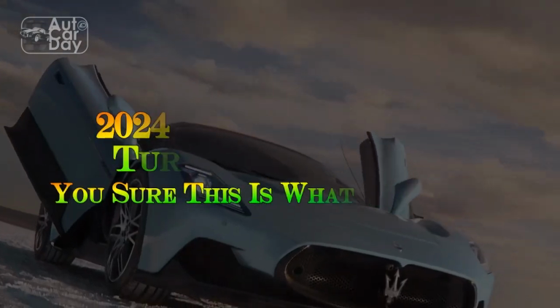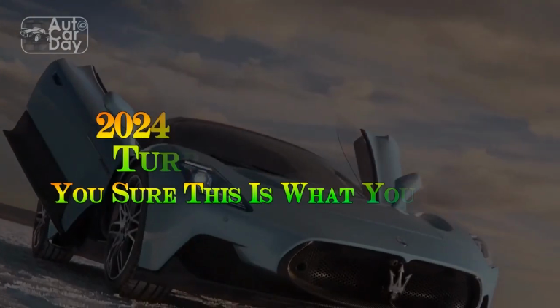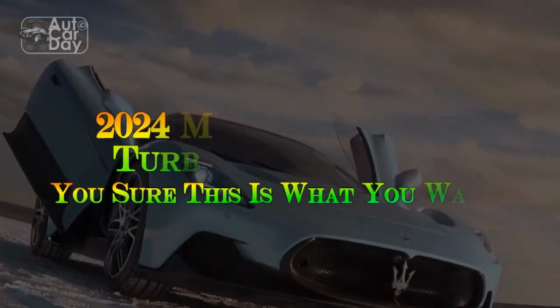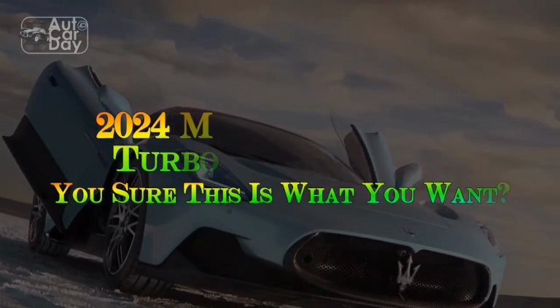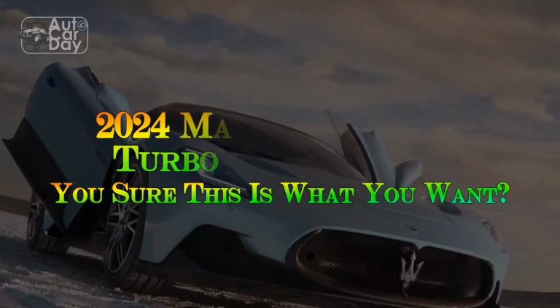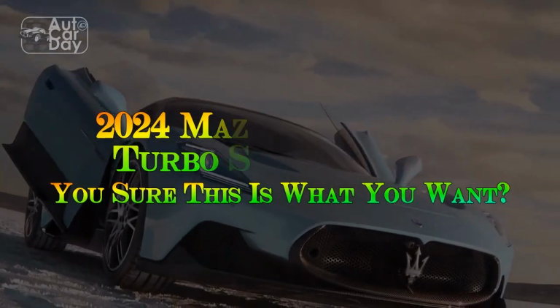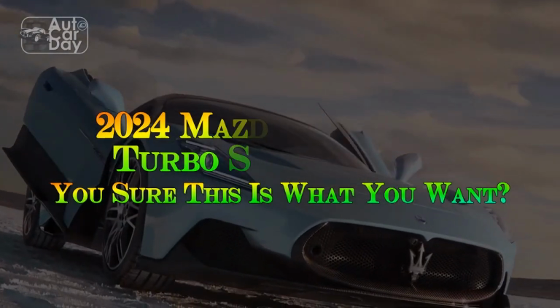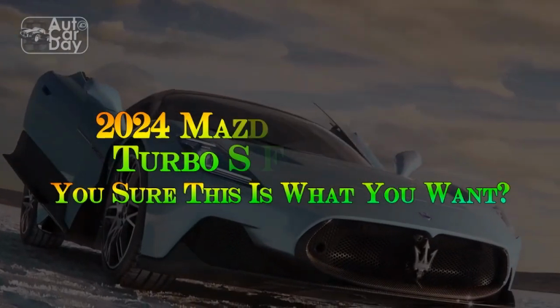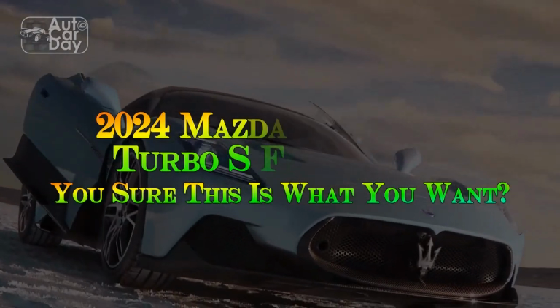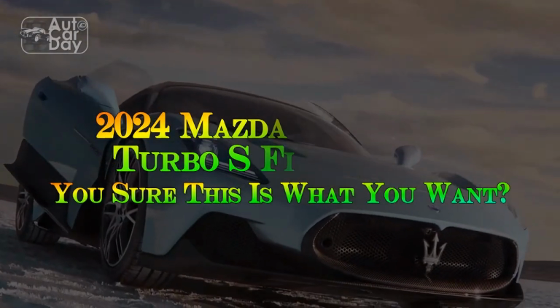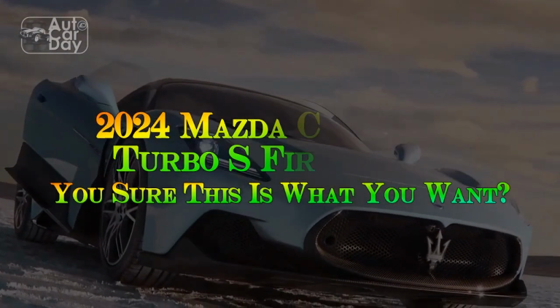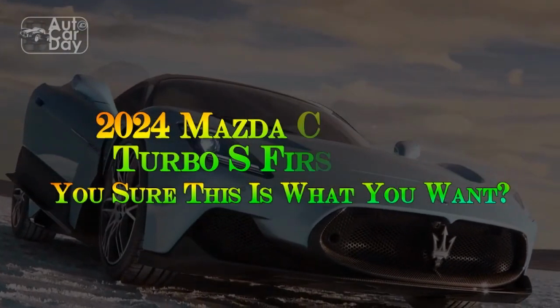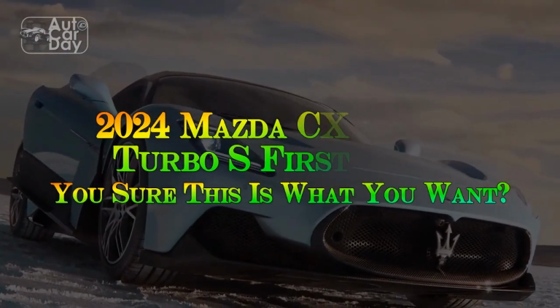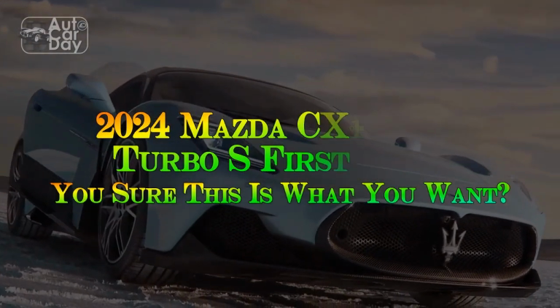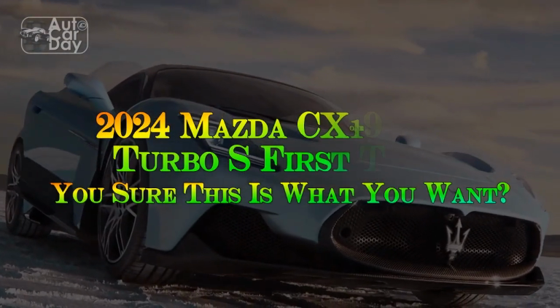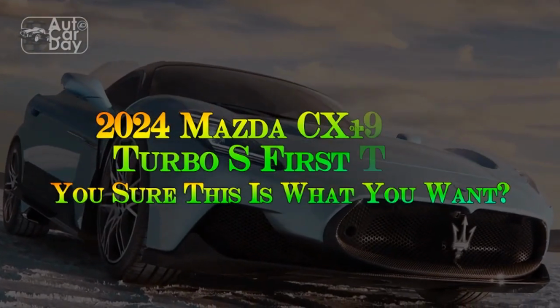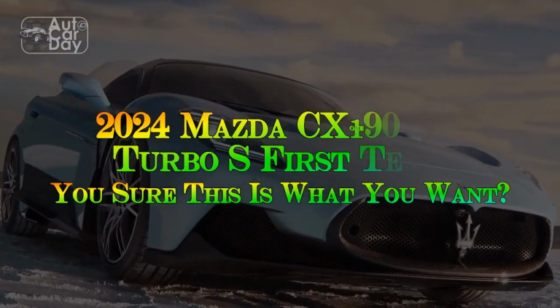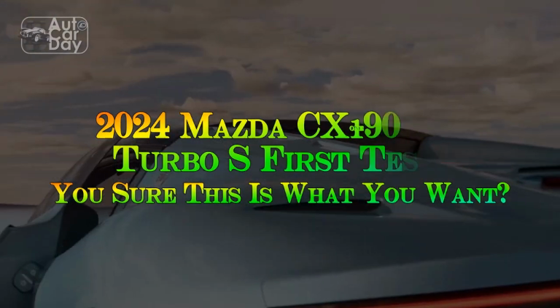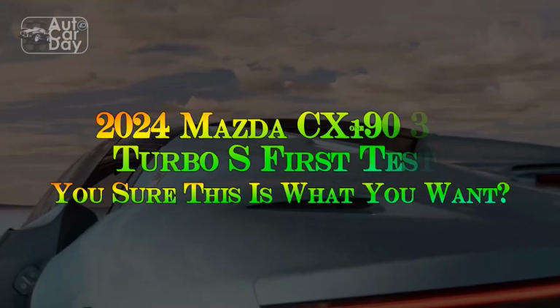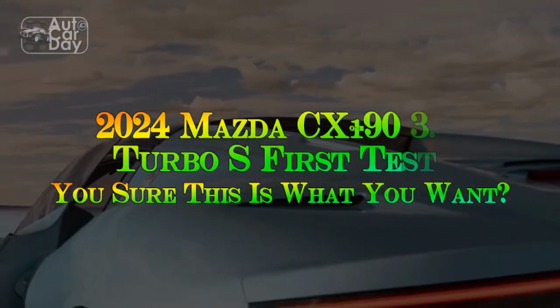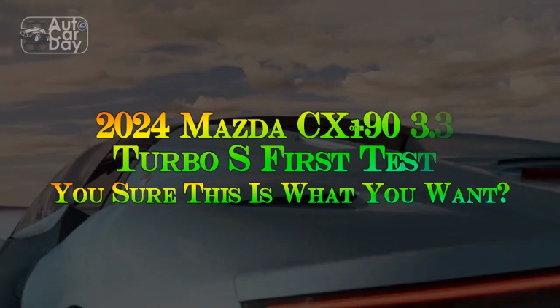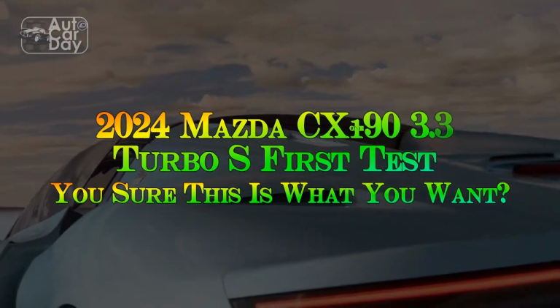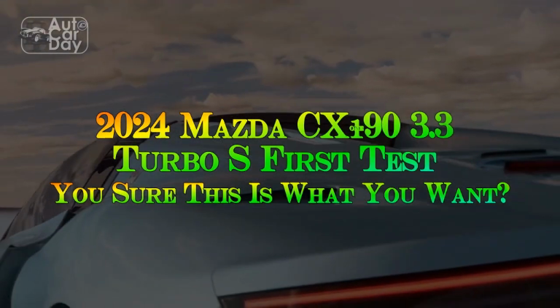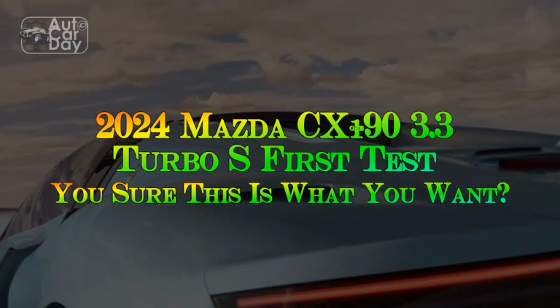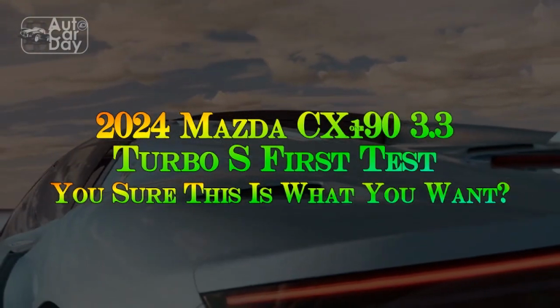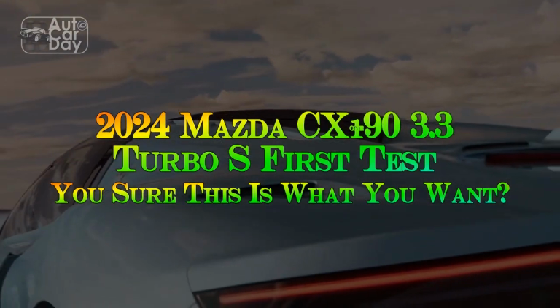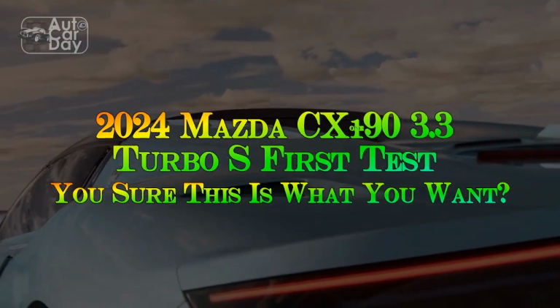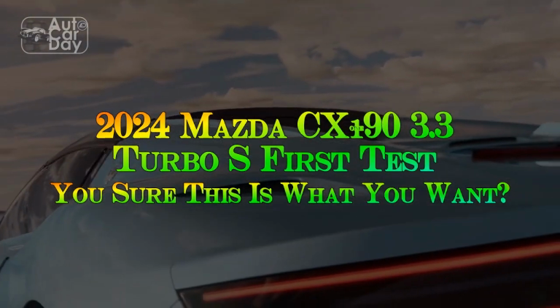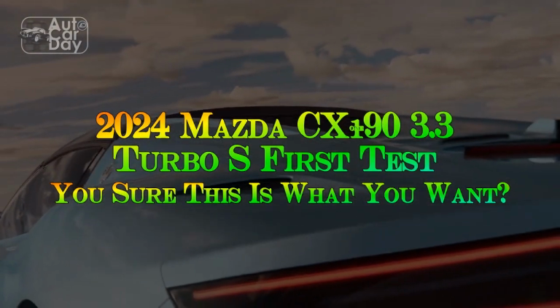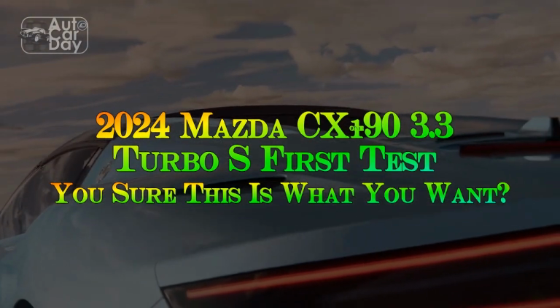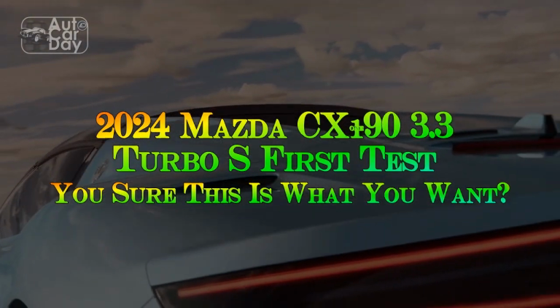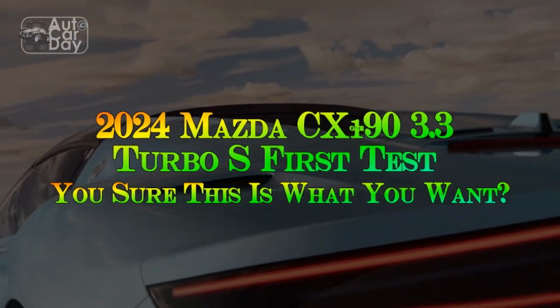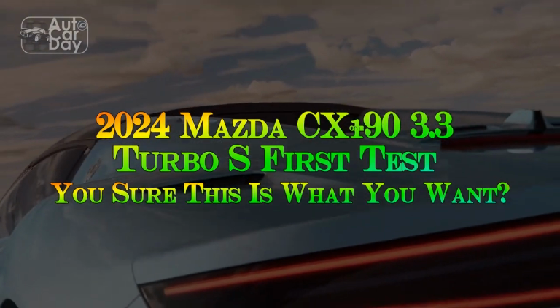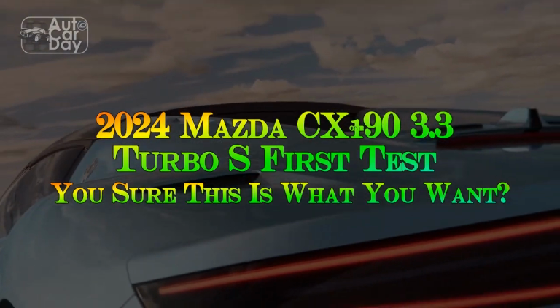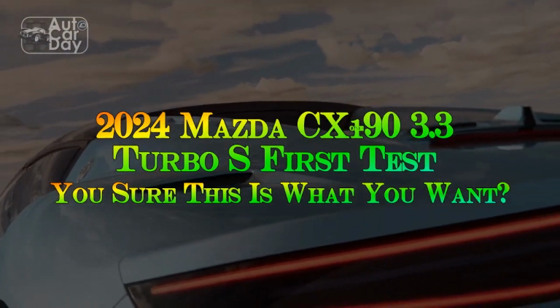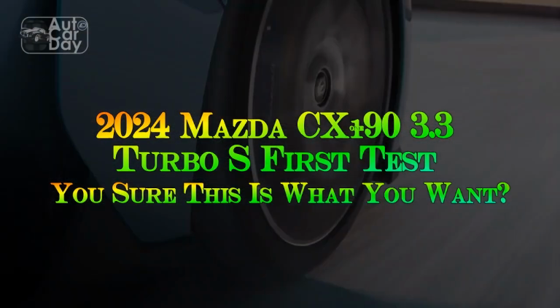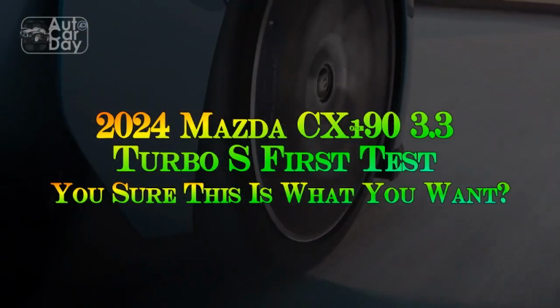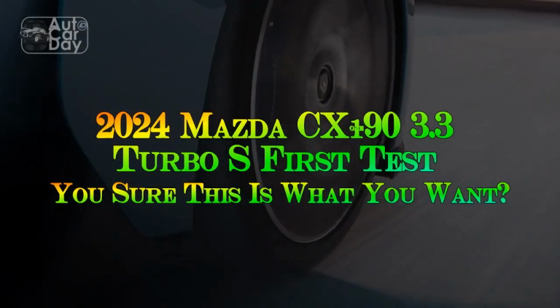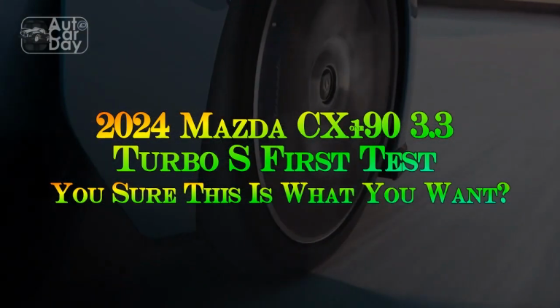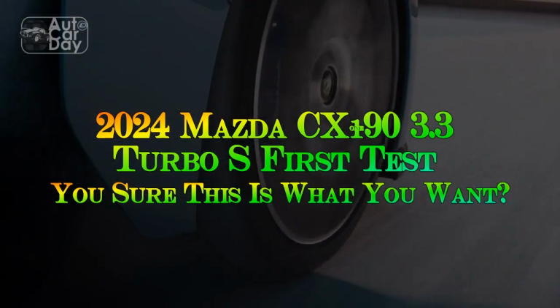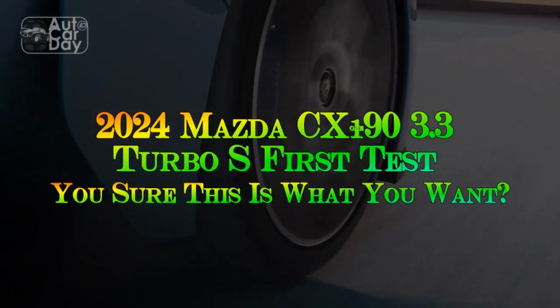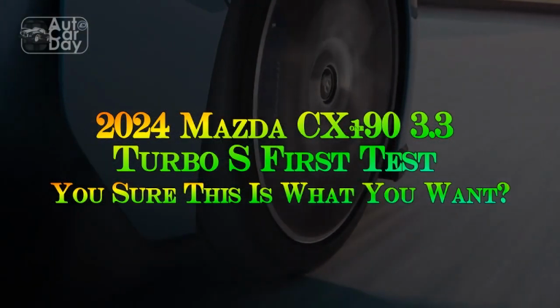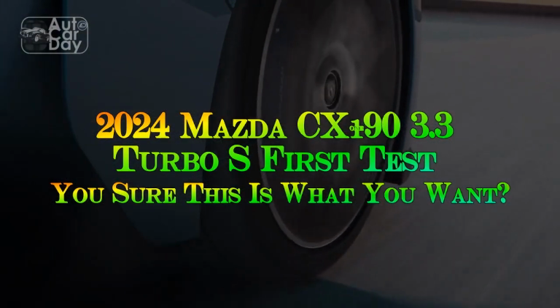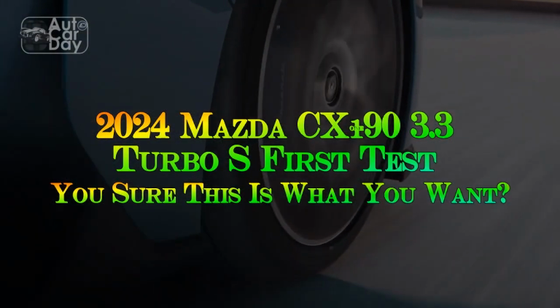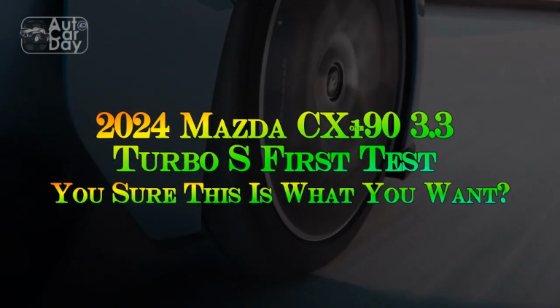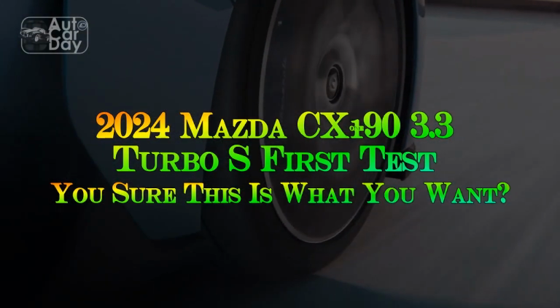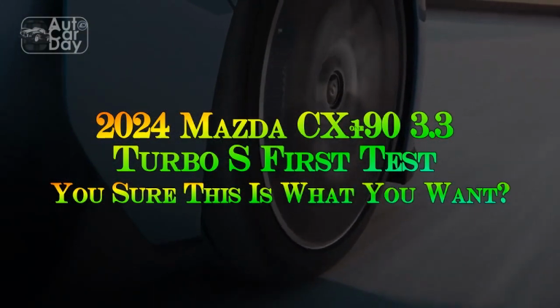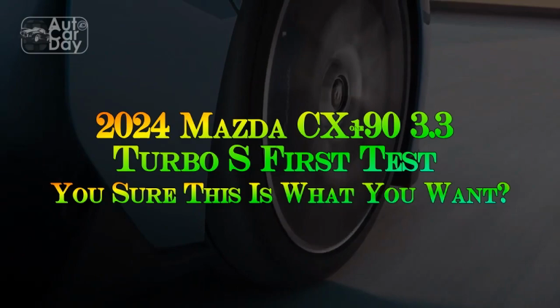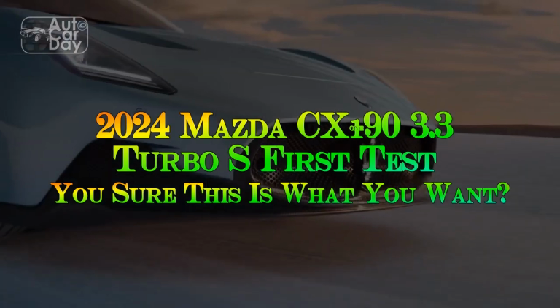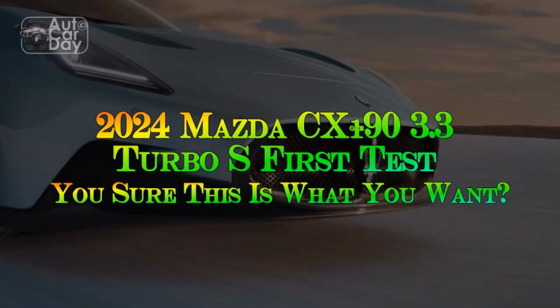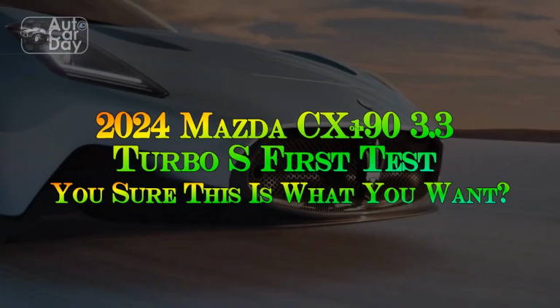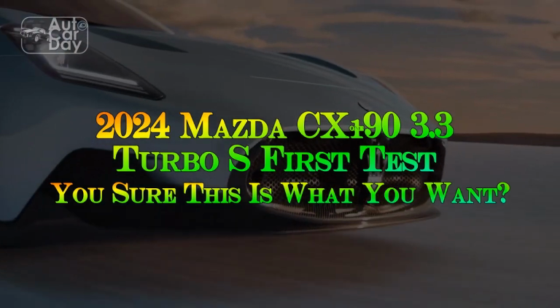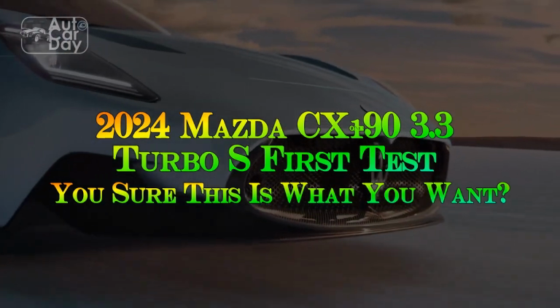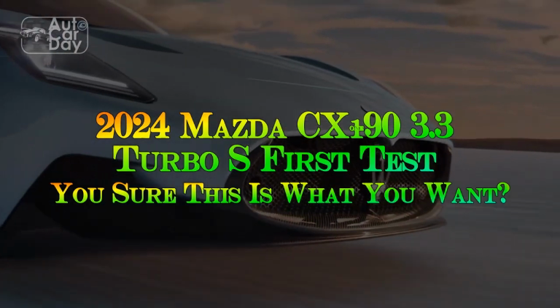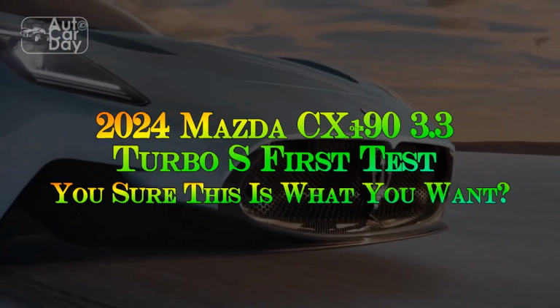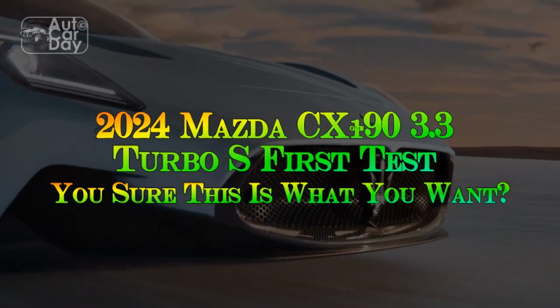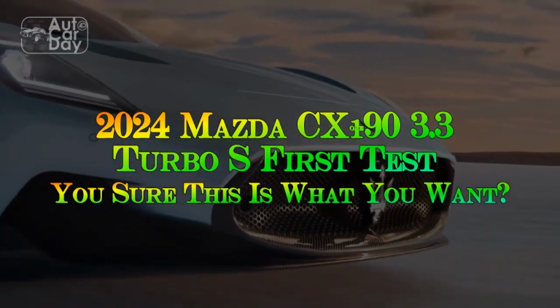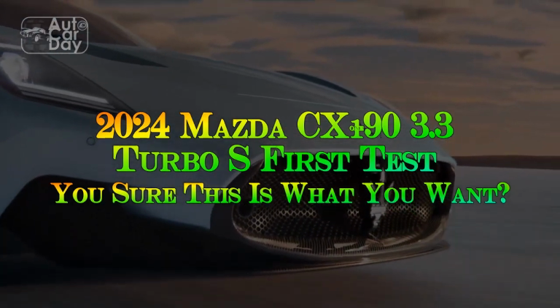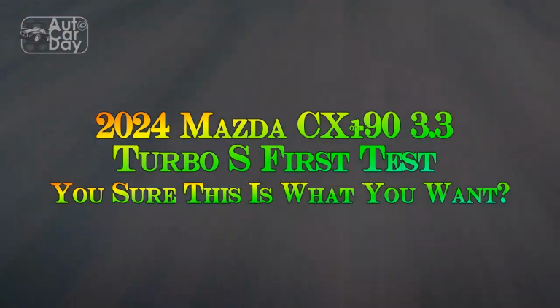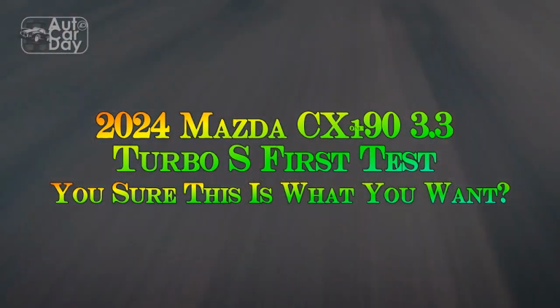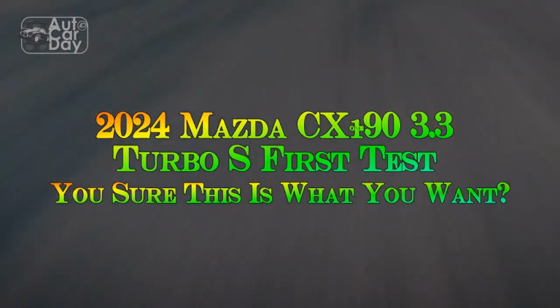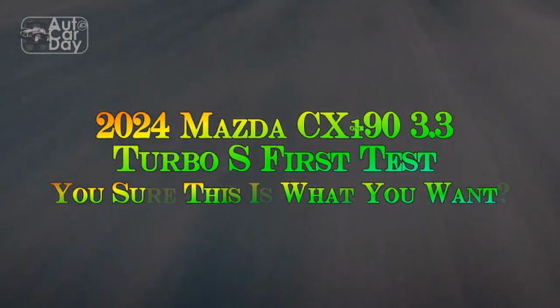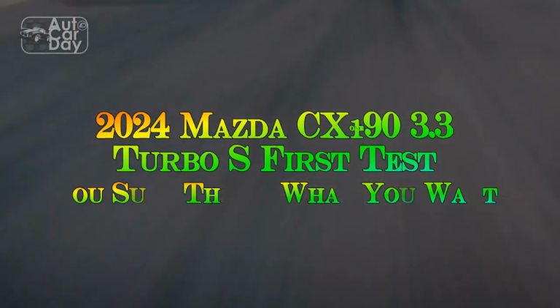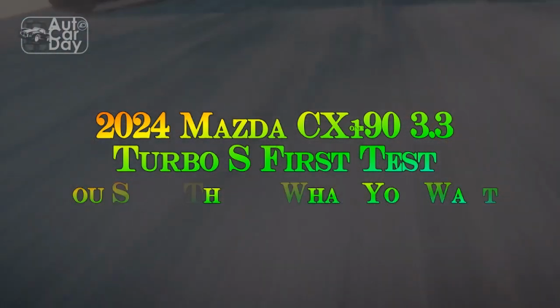2024 Mazda CX-9 3.3 Turbo S First Test — are you sure this is what you want?